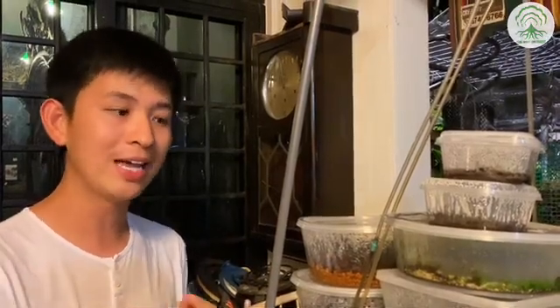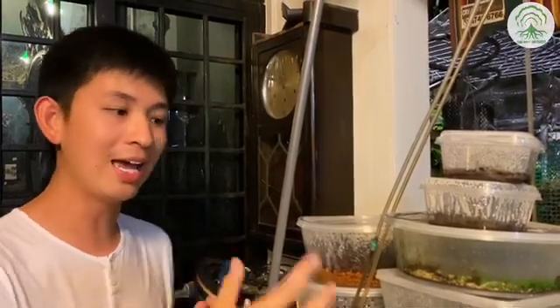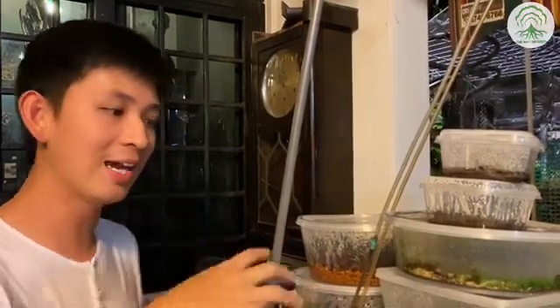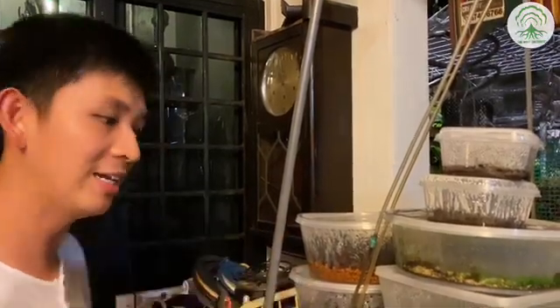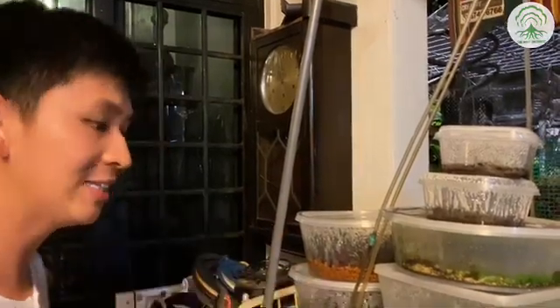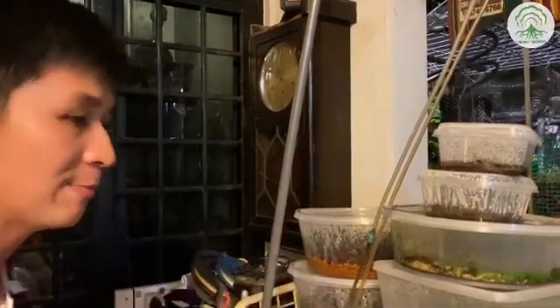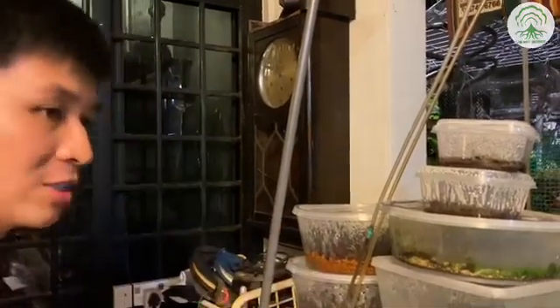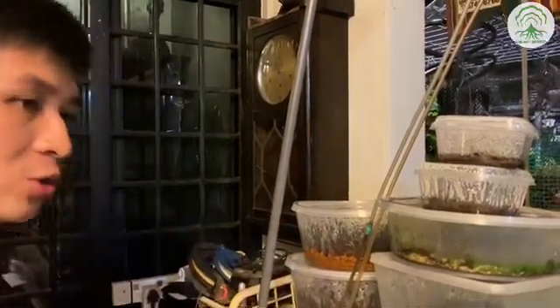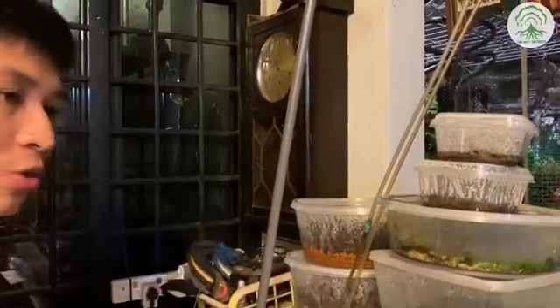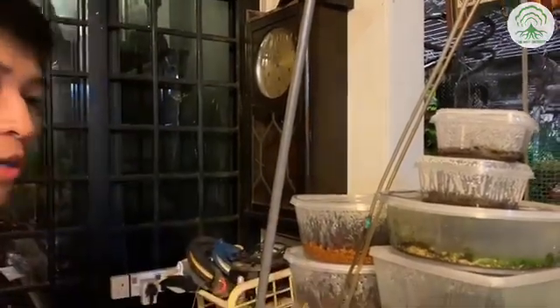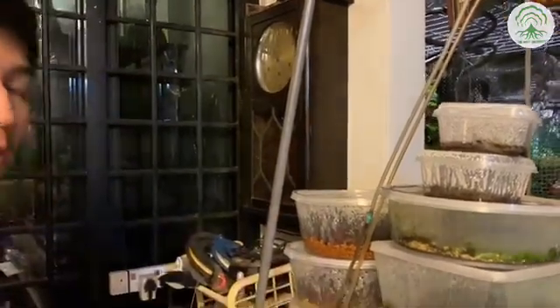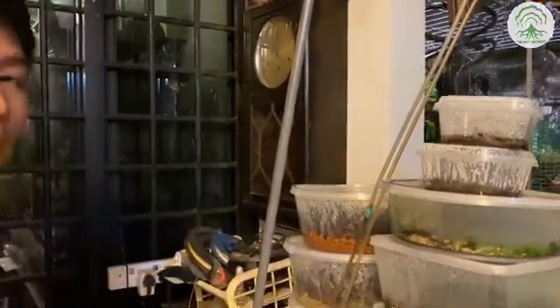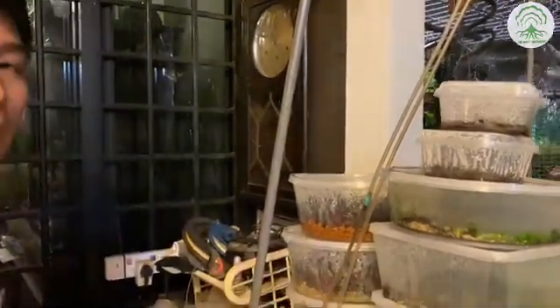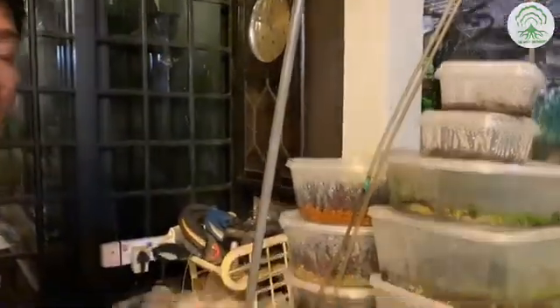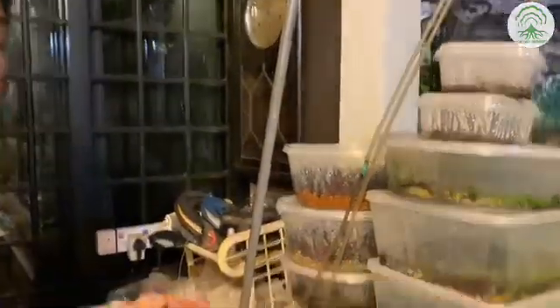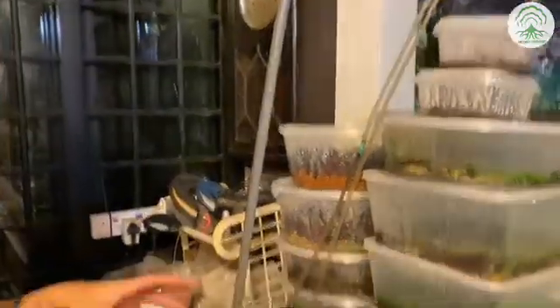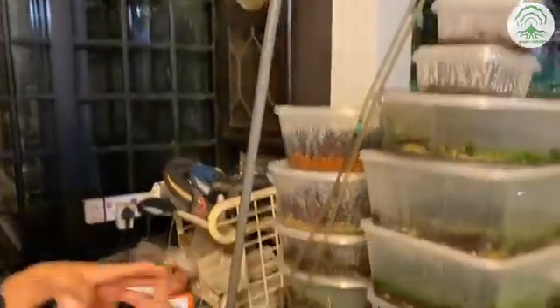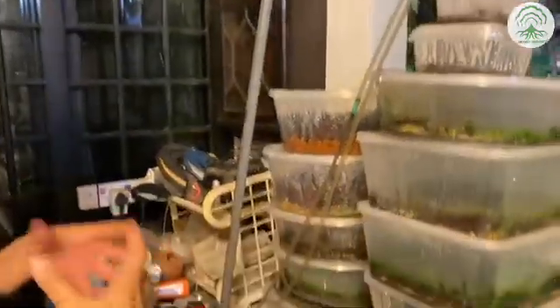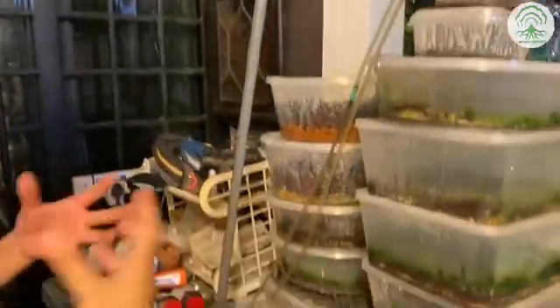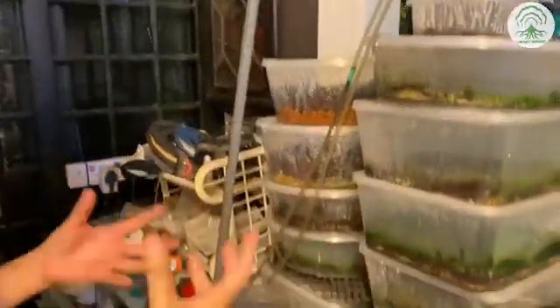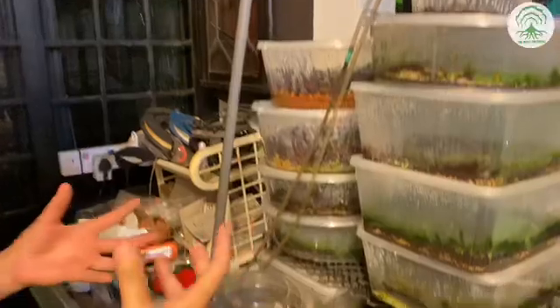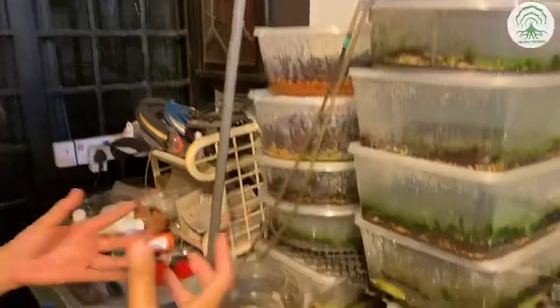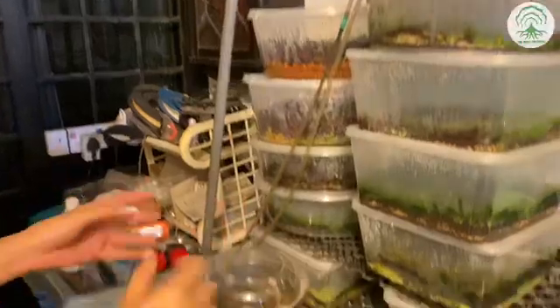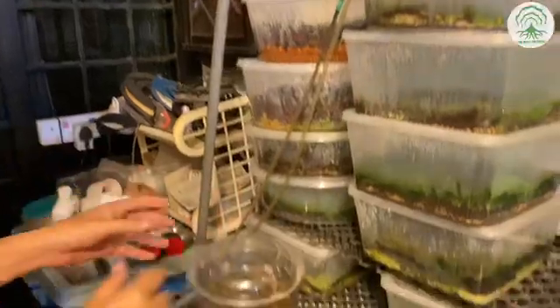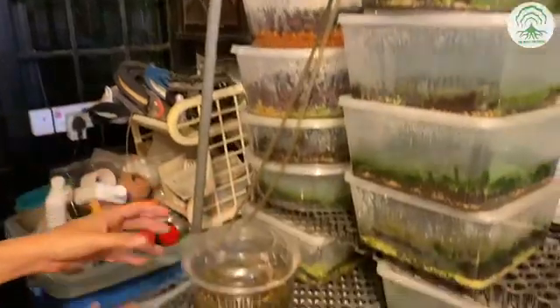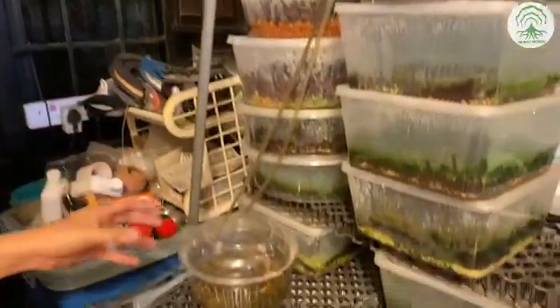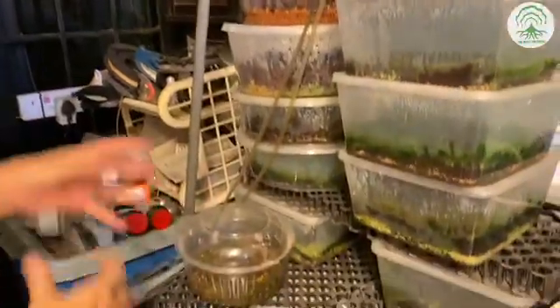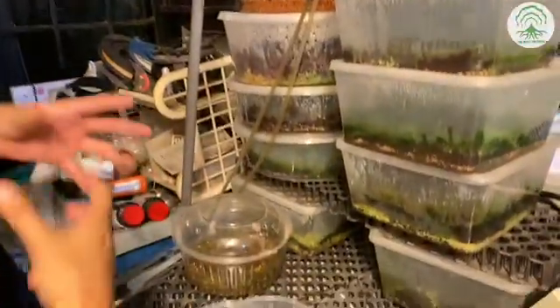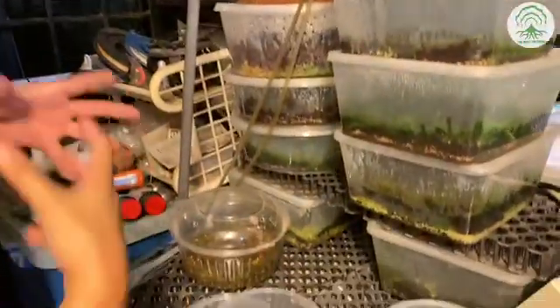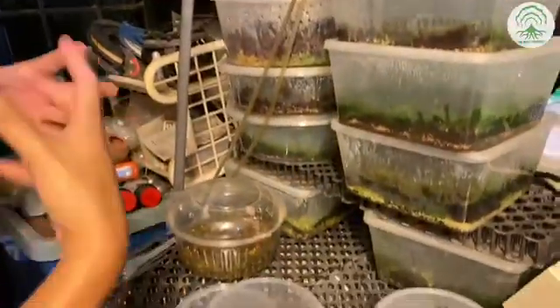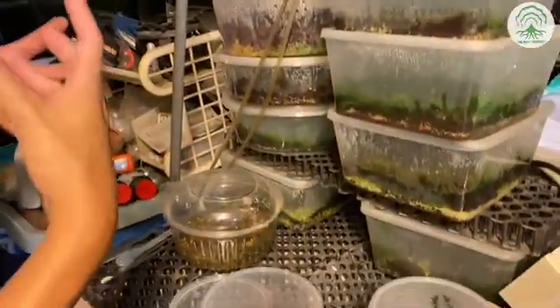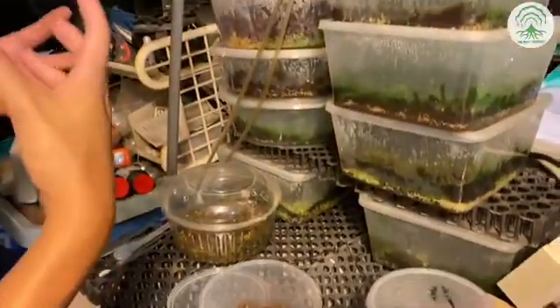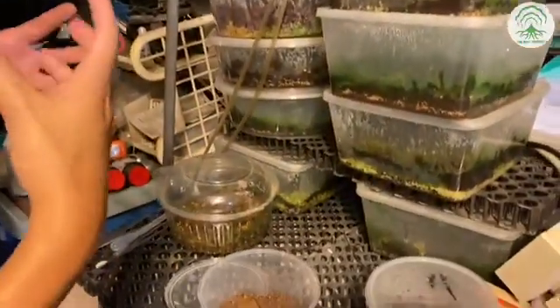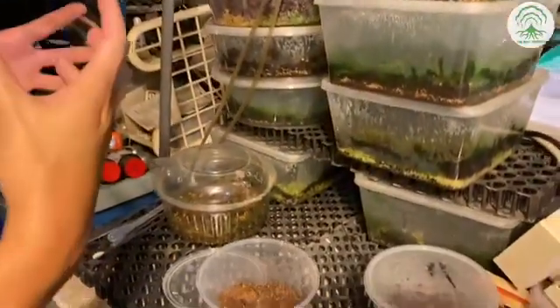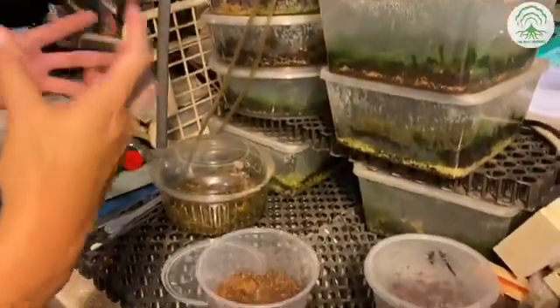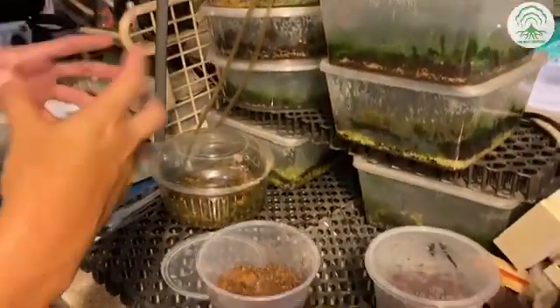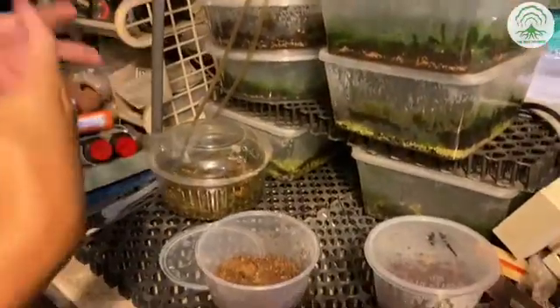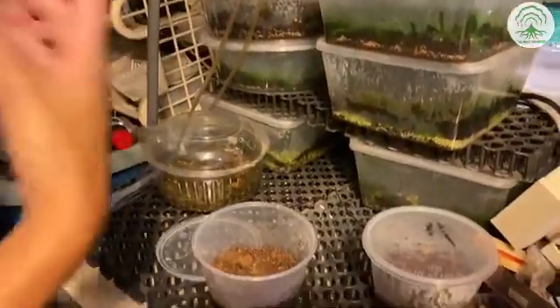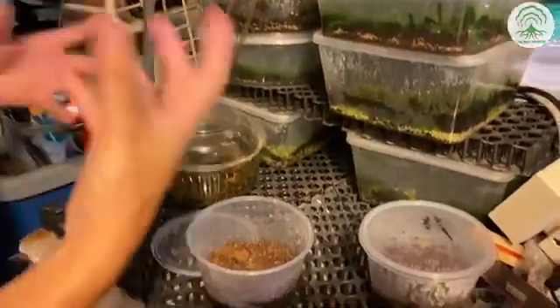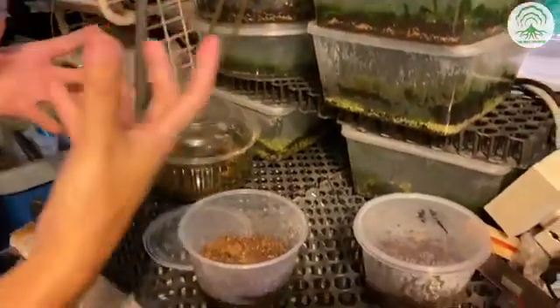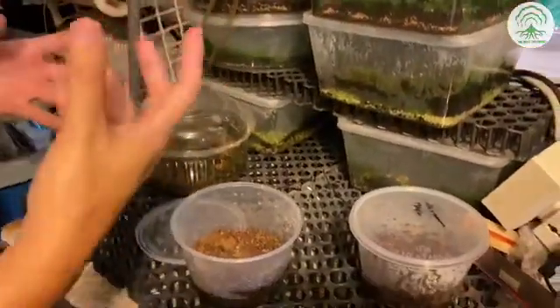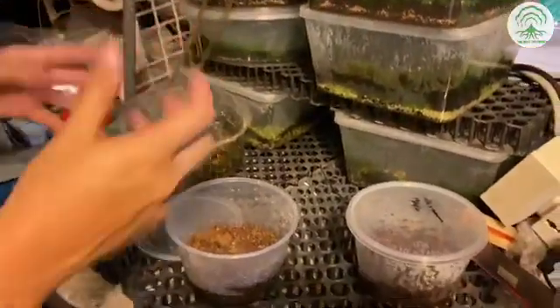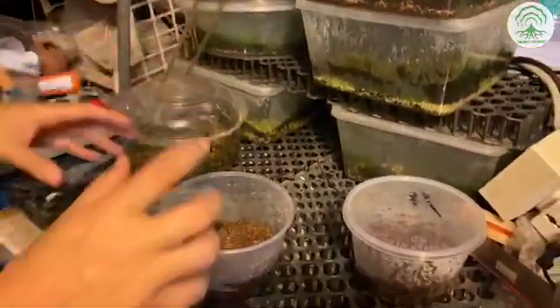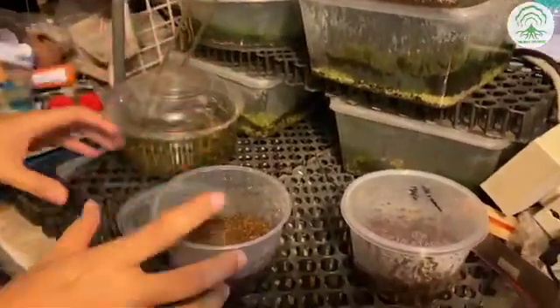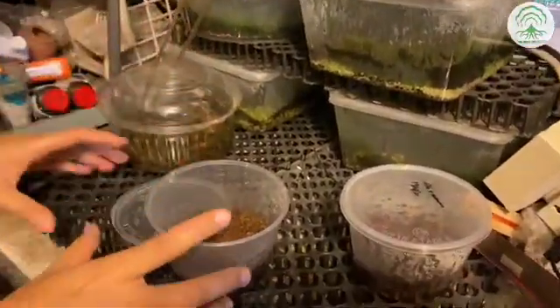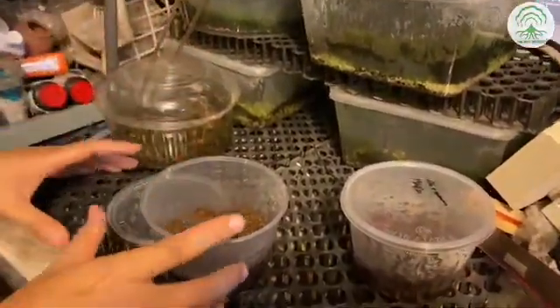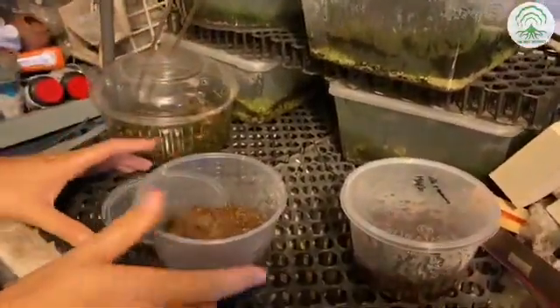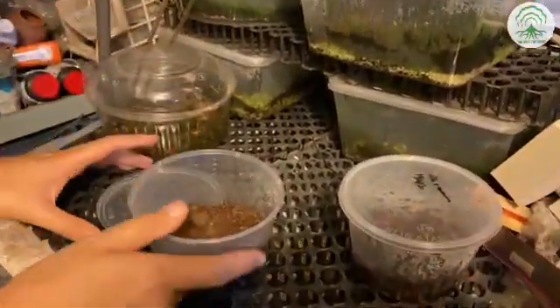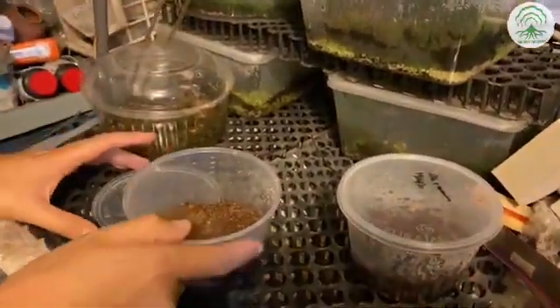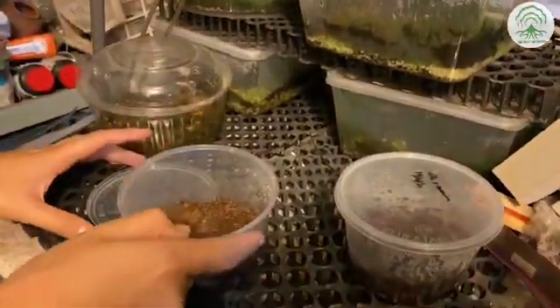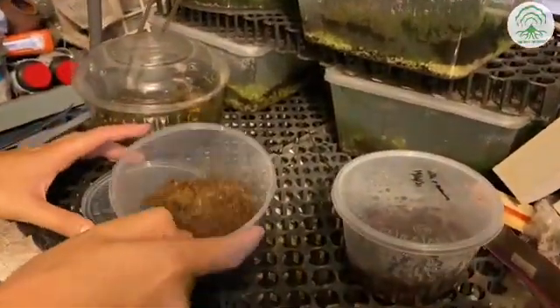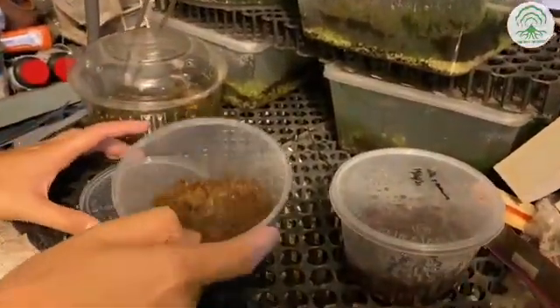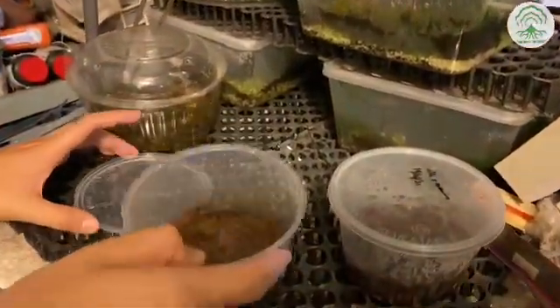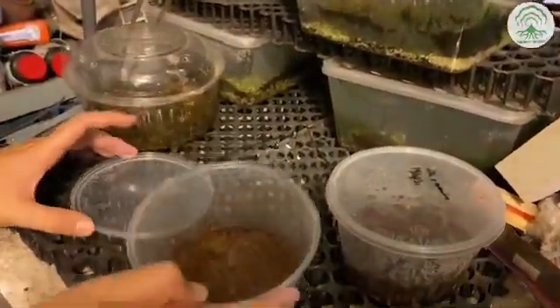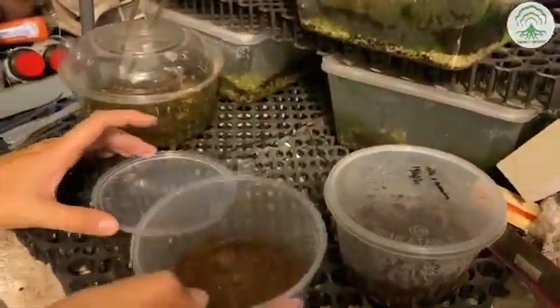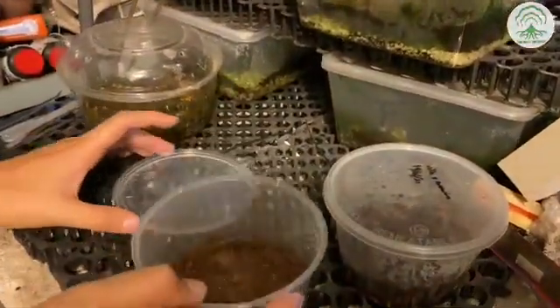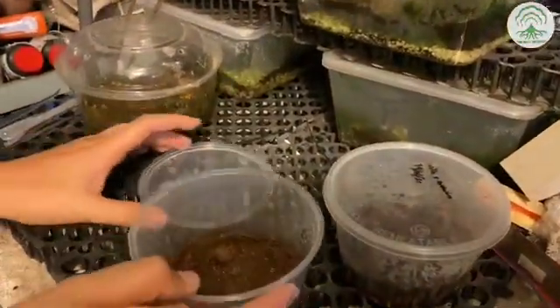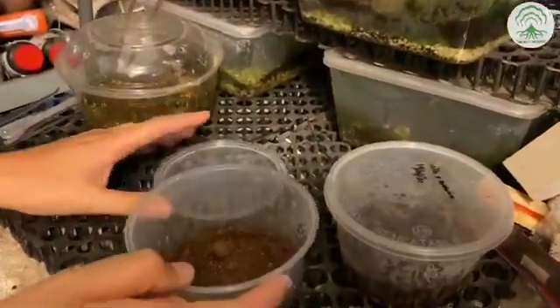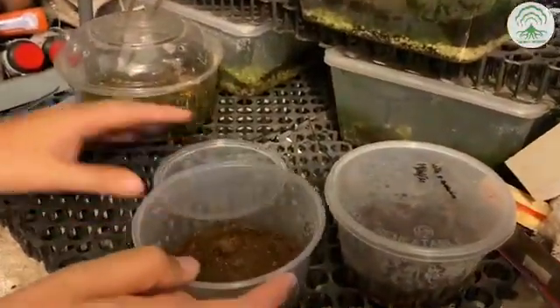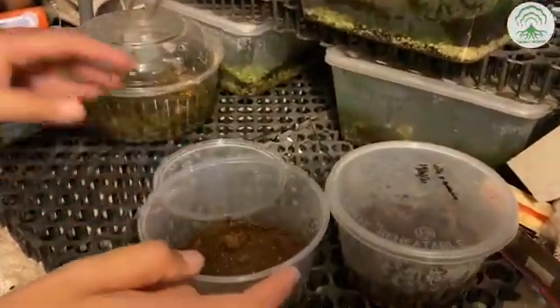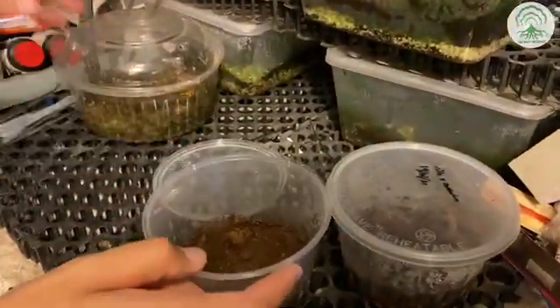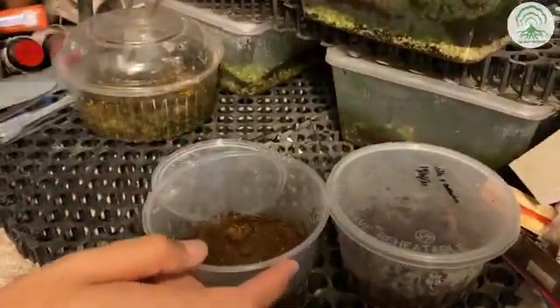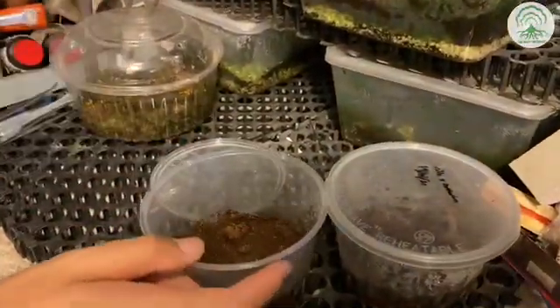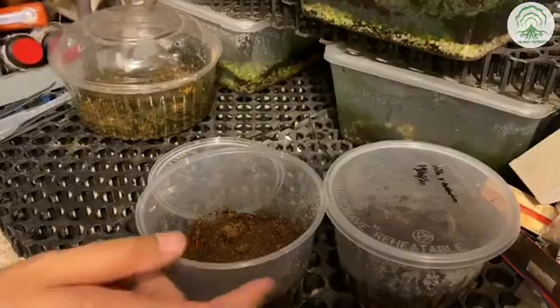And in this episode, we're going to show you how to transfer the spores once they have gotten their true leaves. So let's begin.